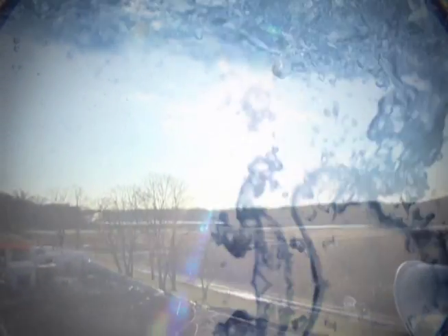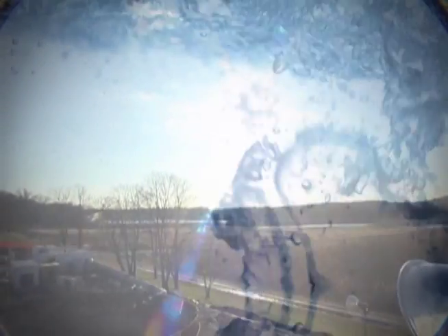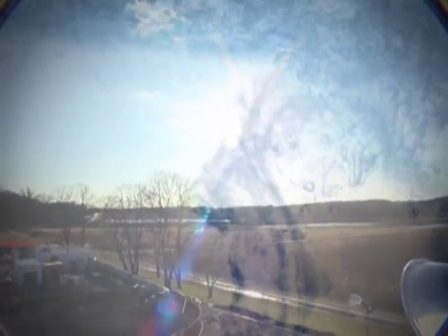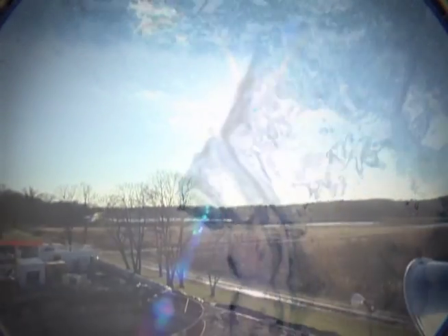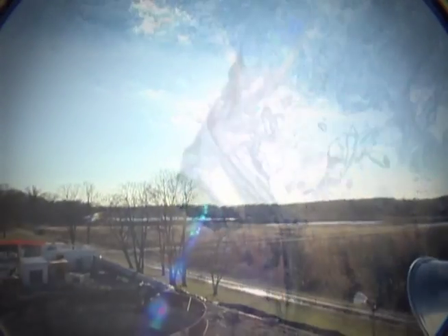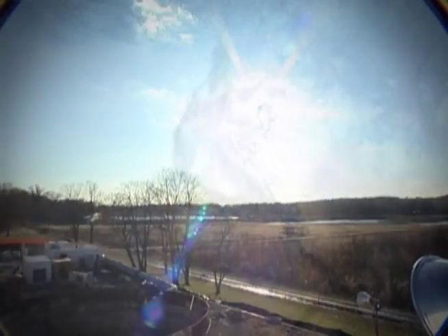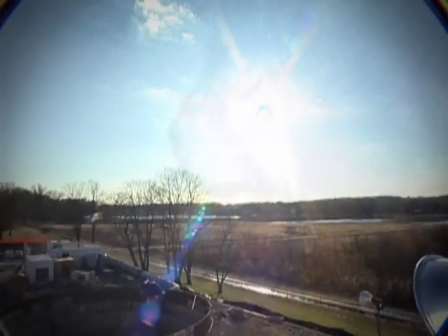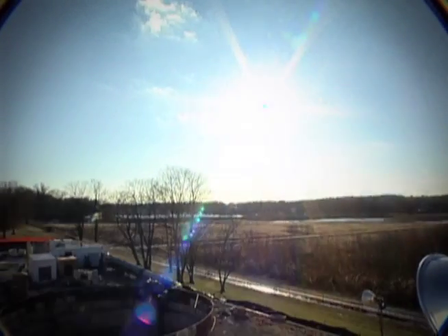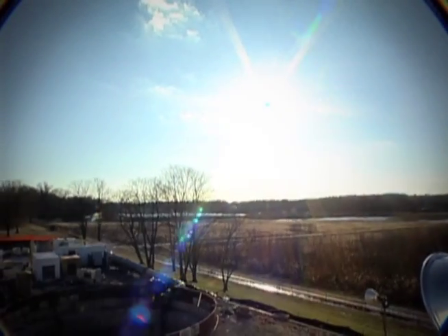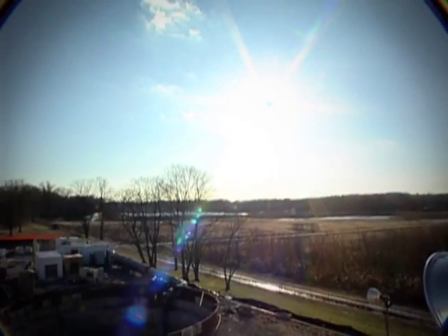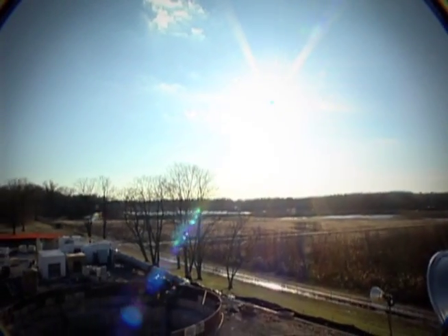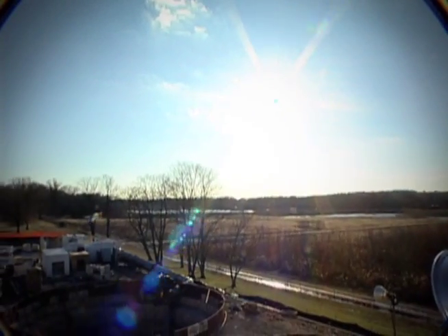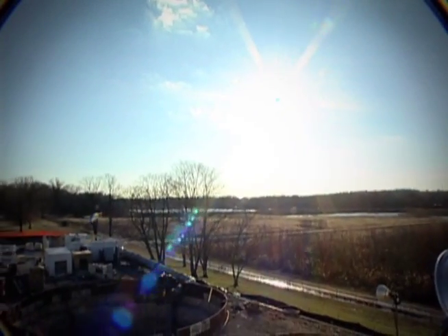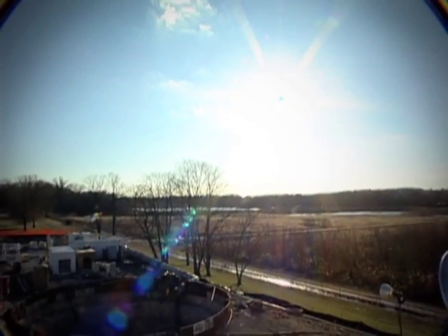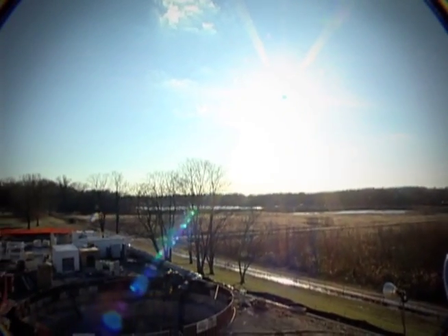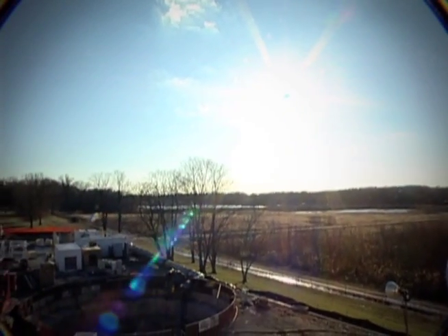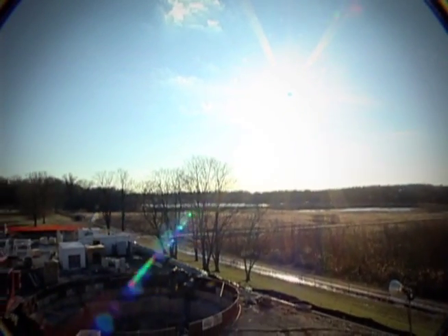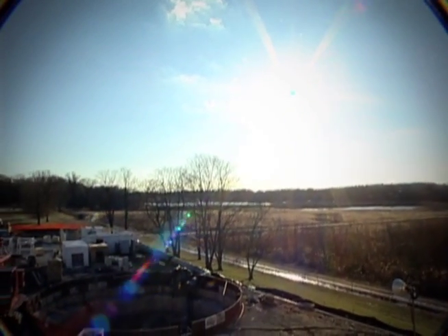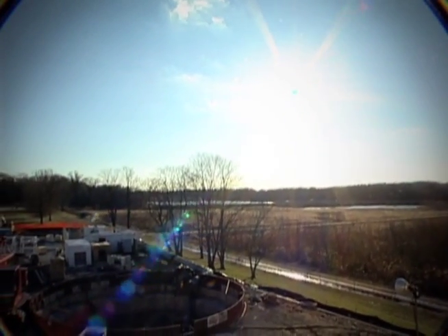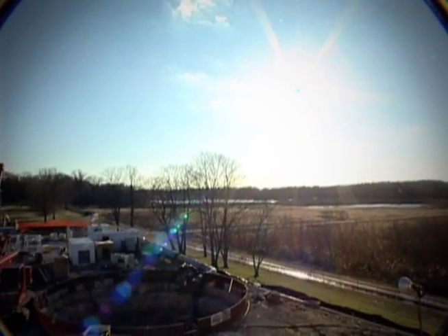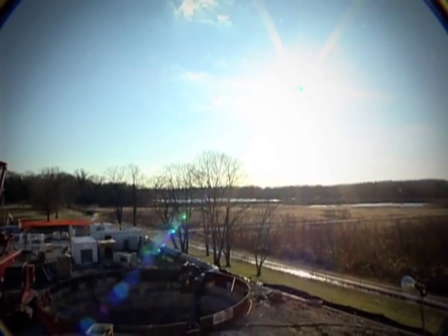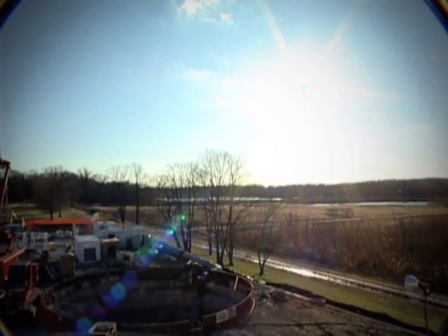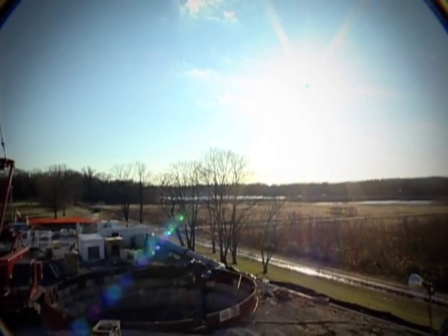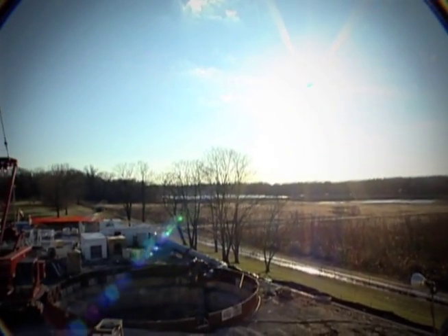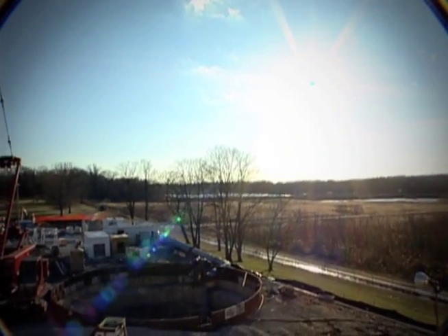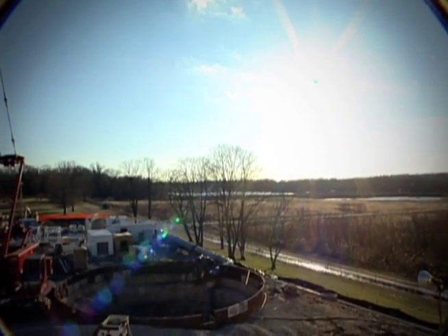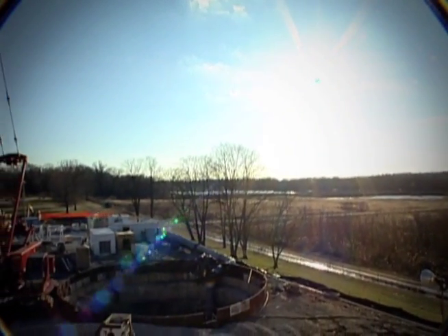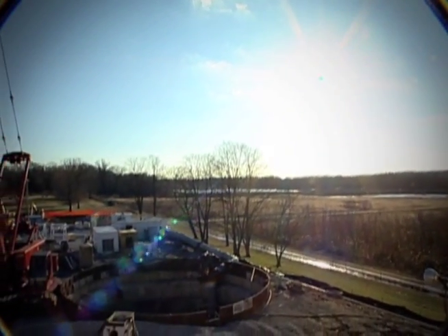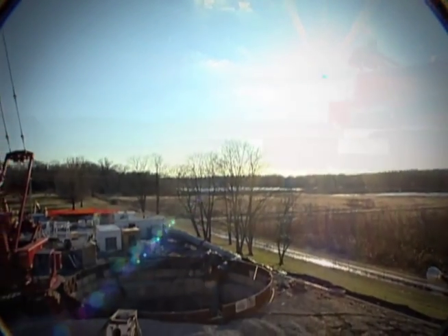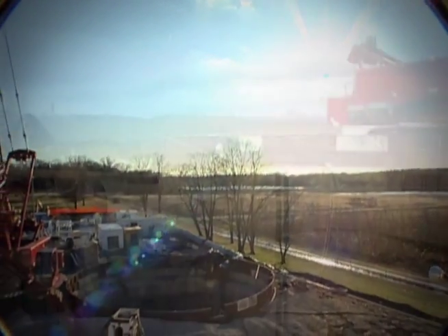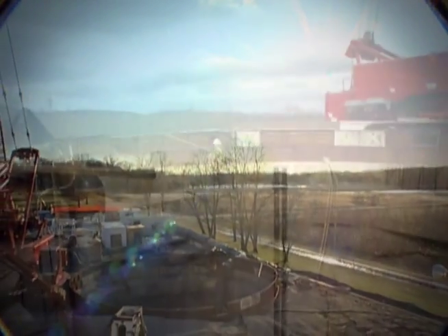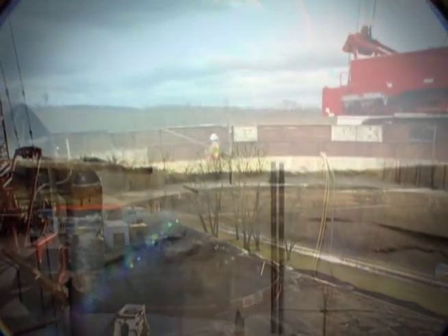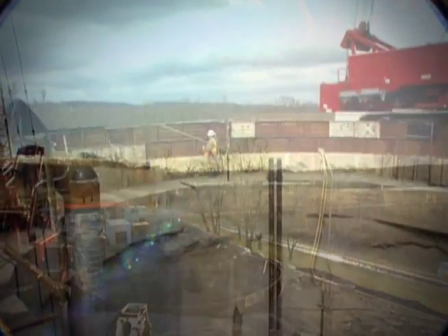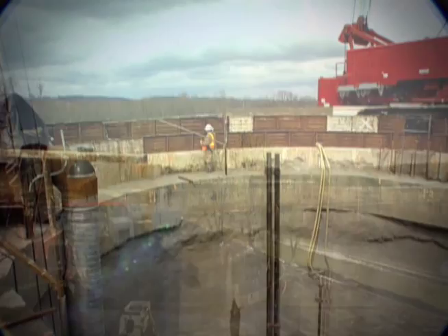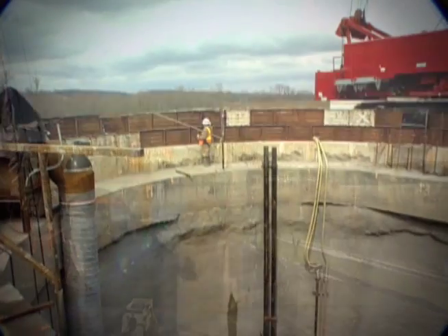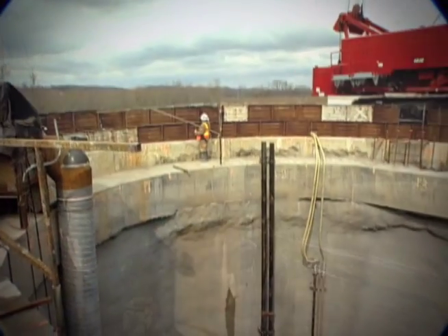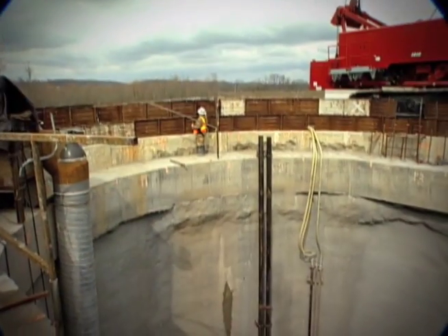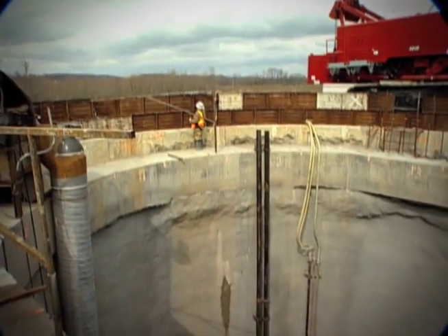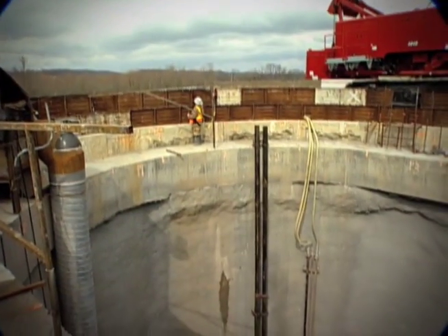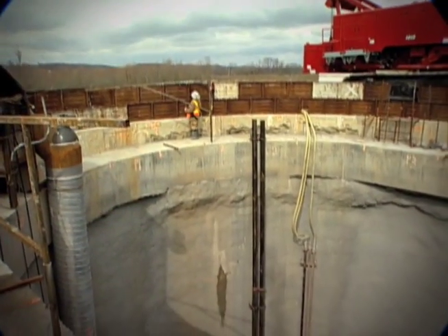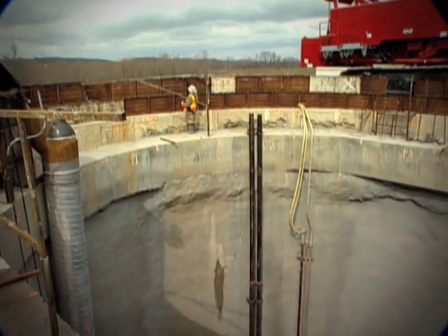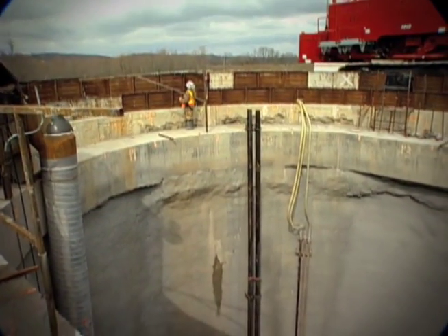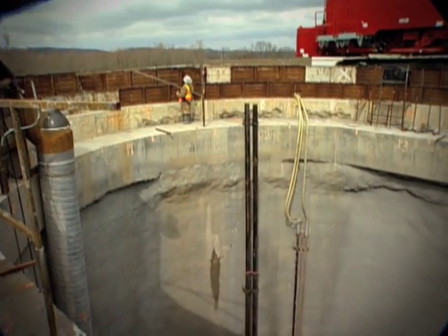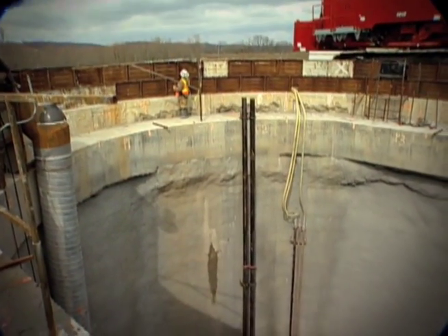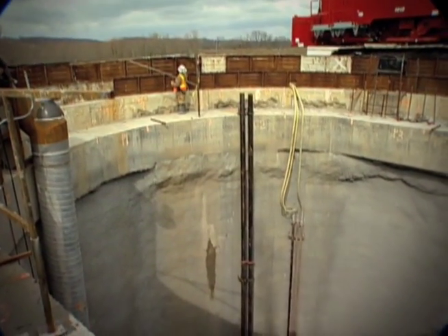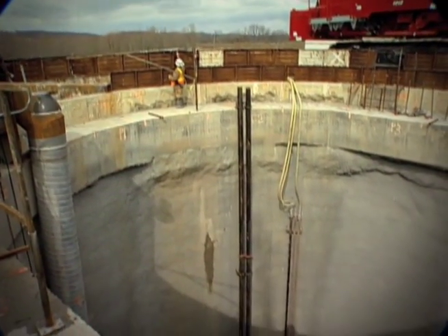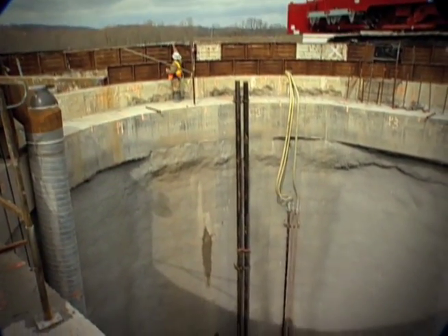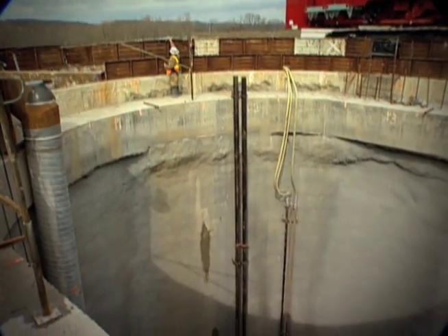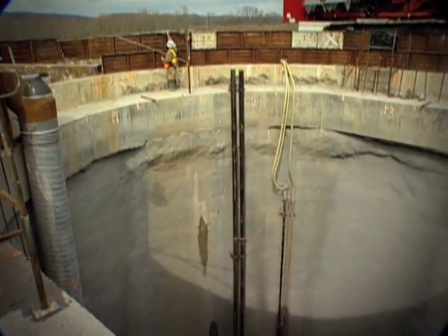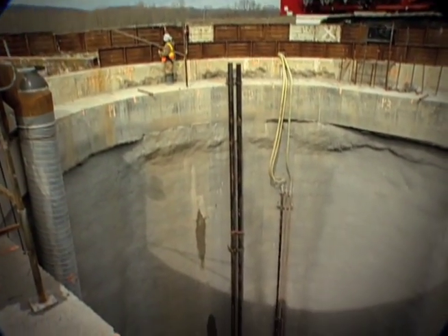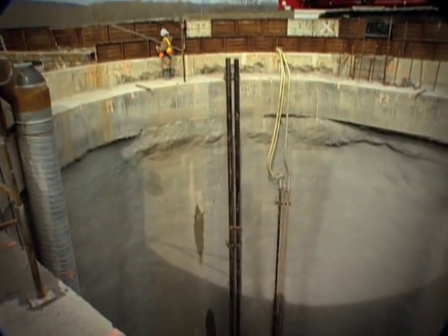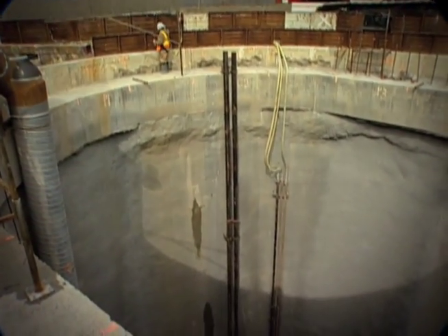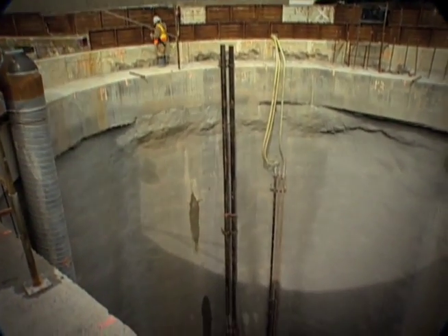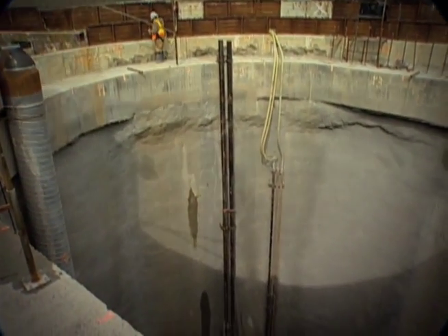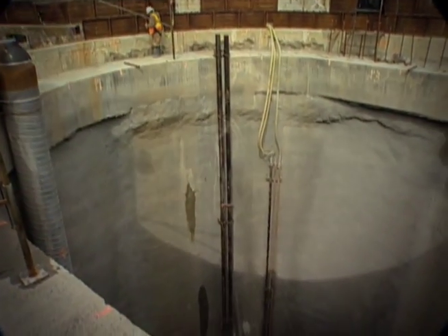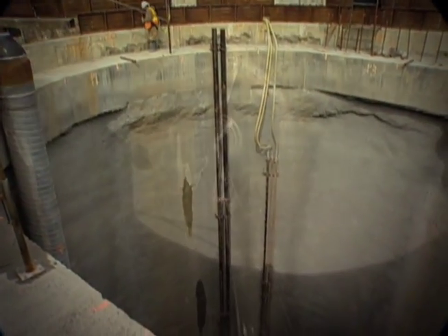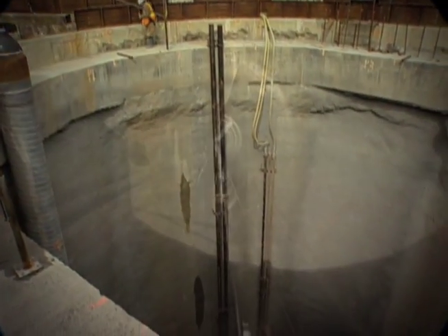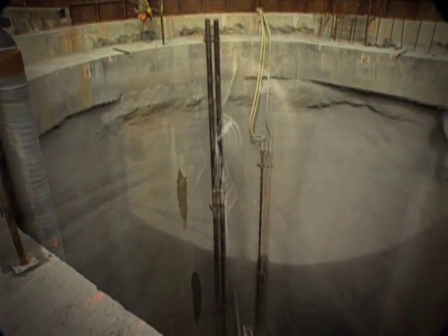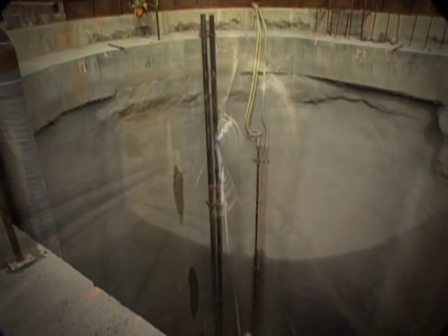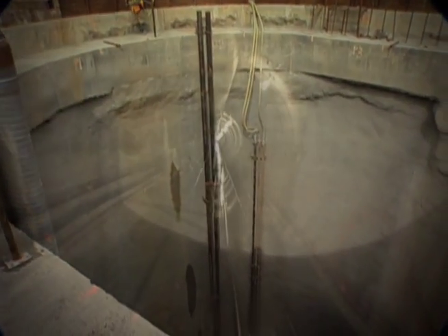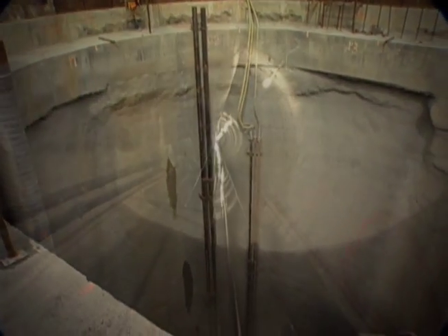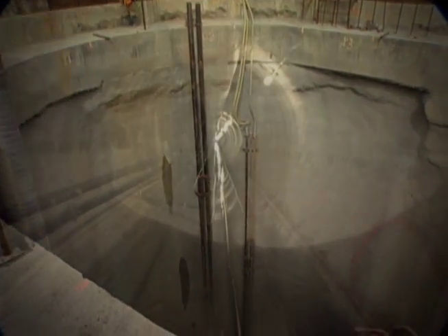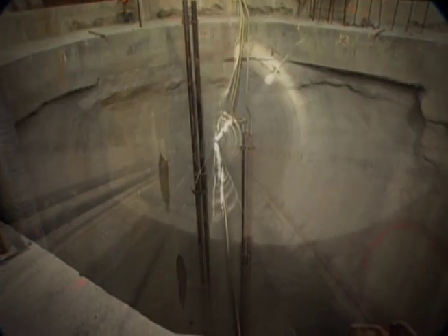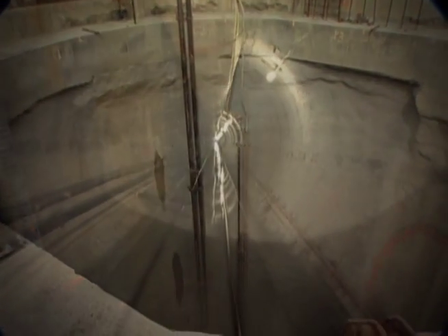Now, Louisville Water Company continues the tradition. A landmark project to provide a new source of drinking water is making history.